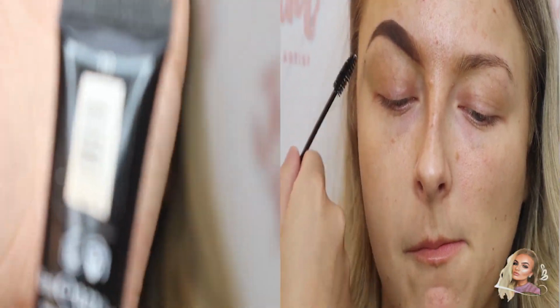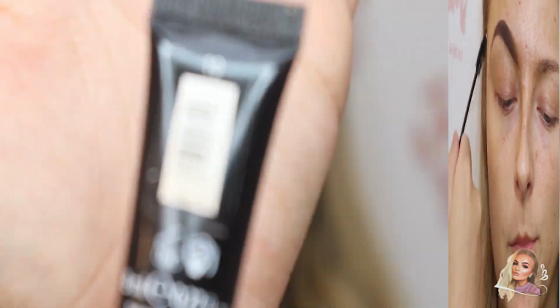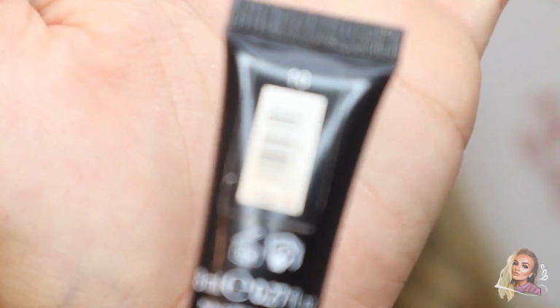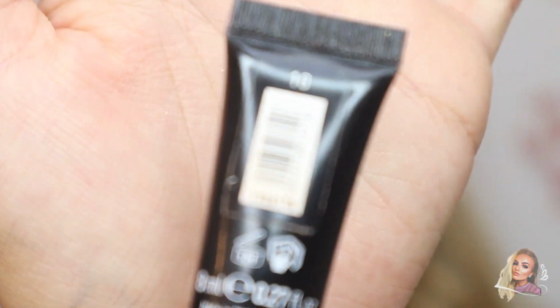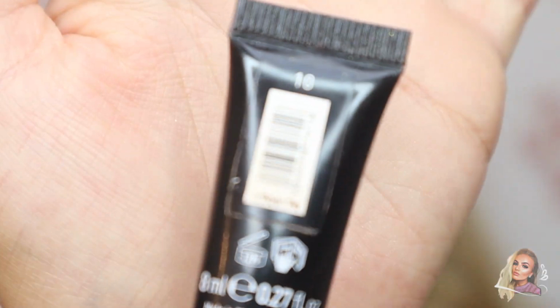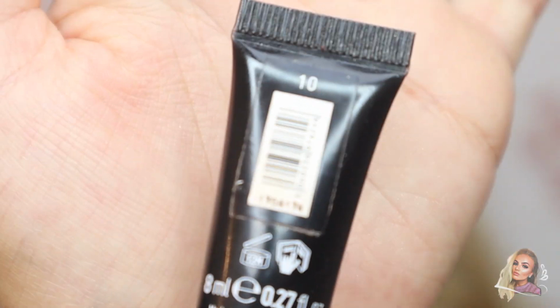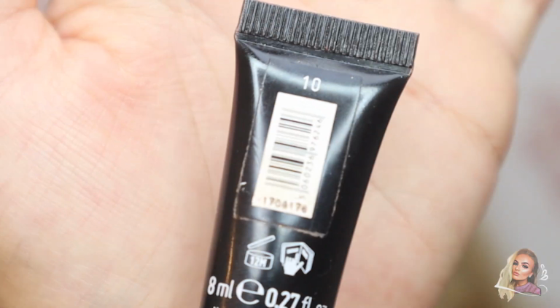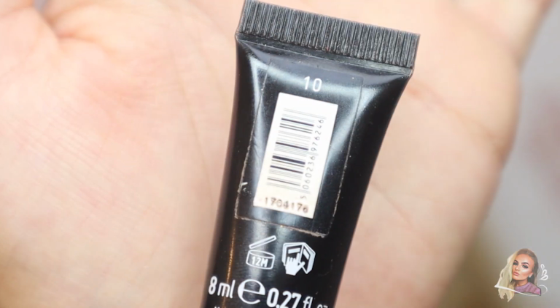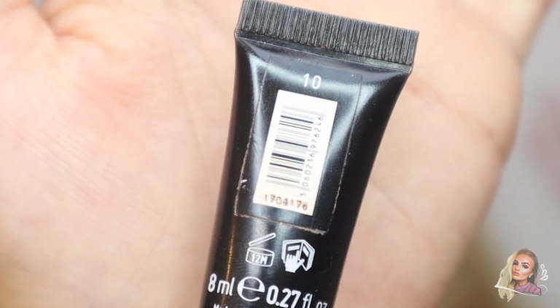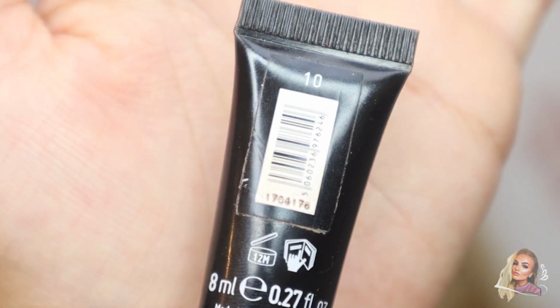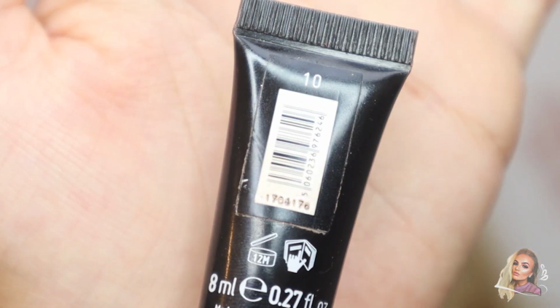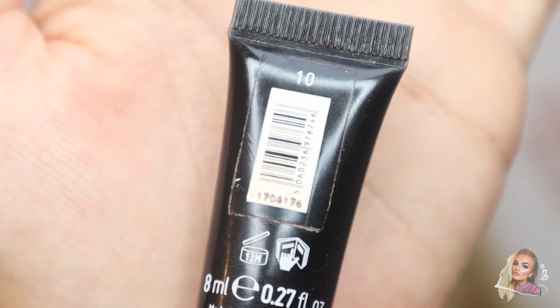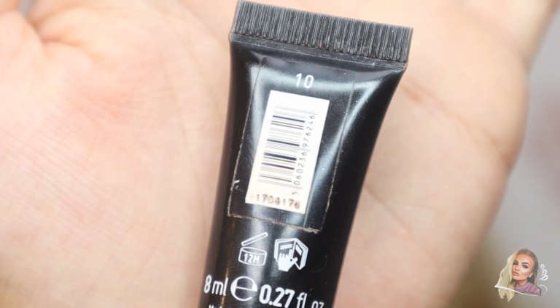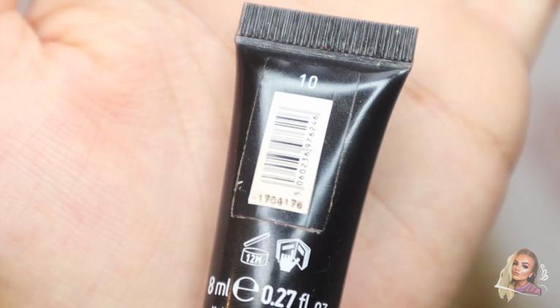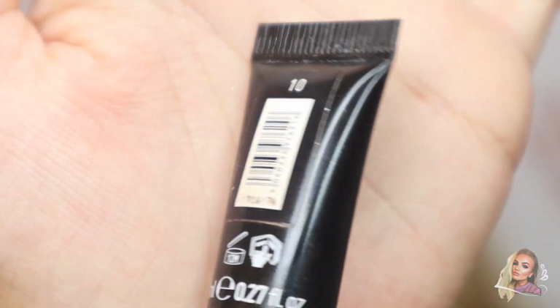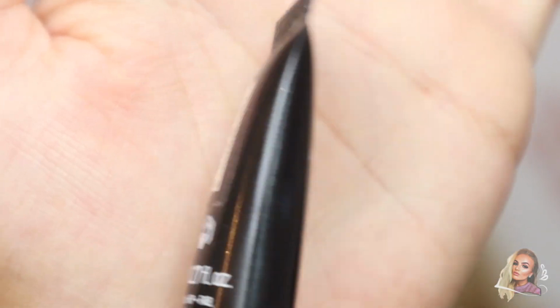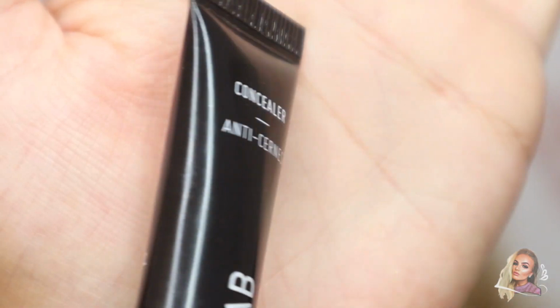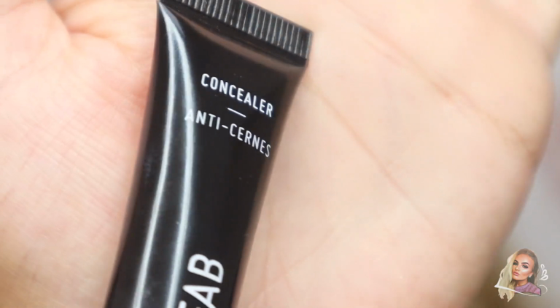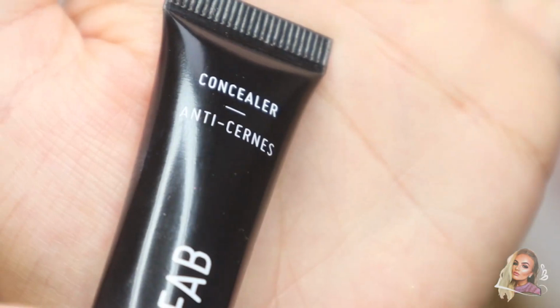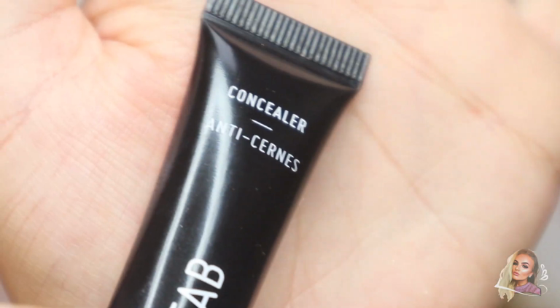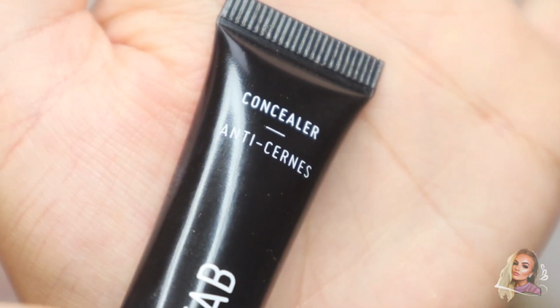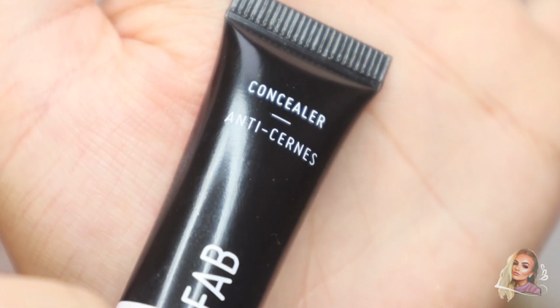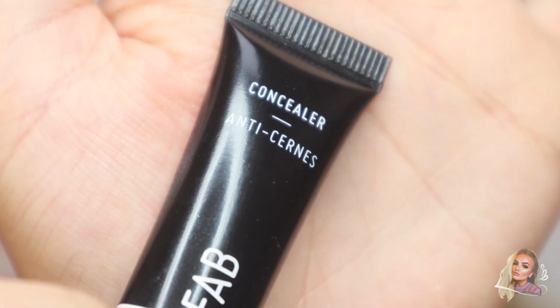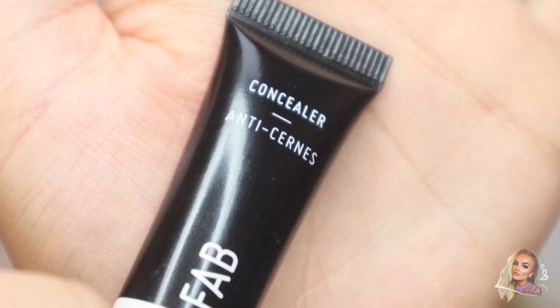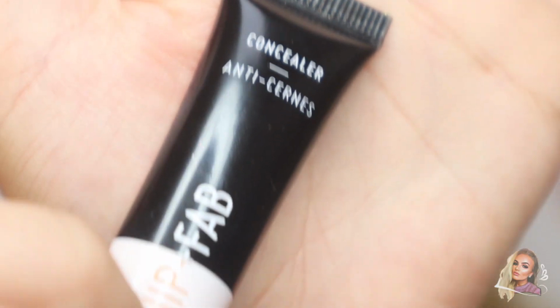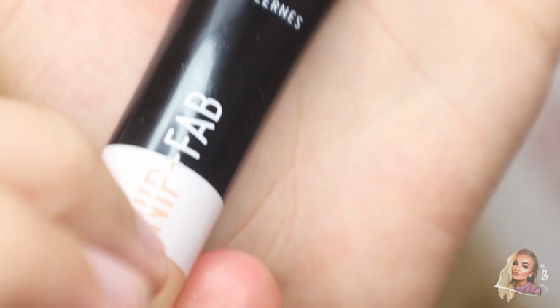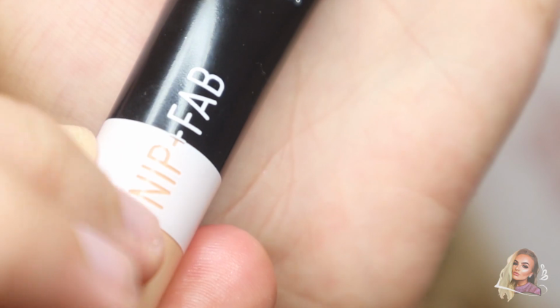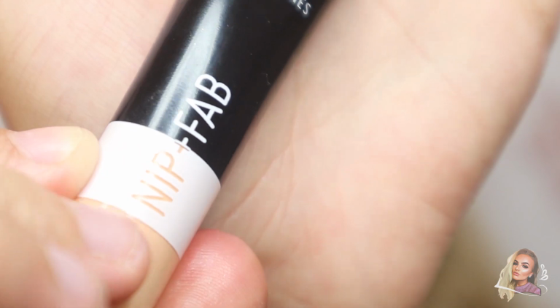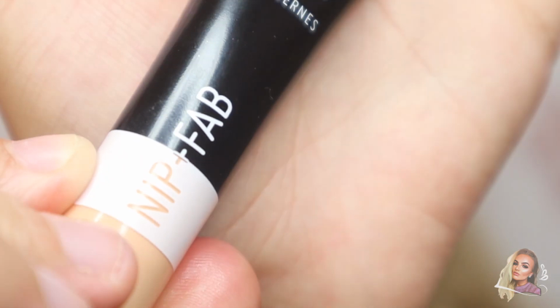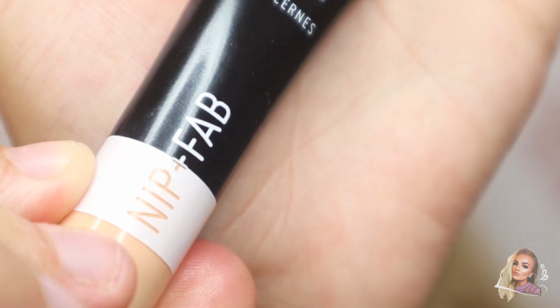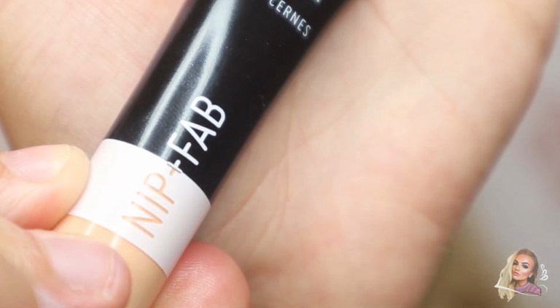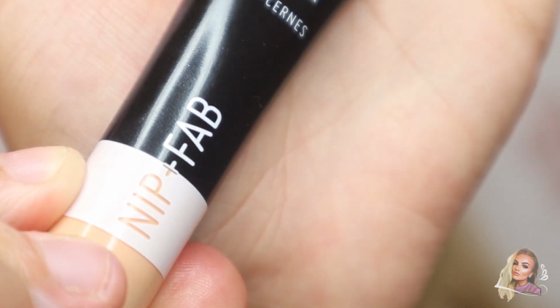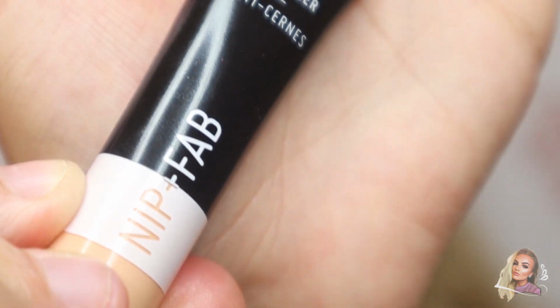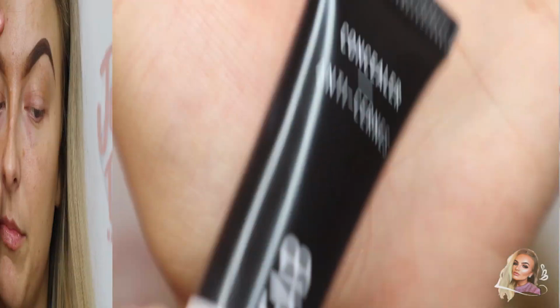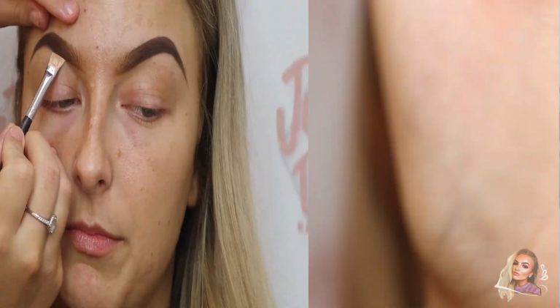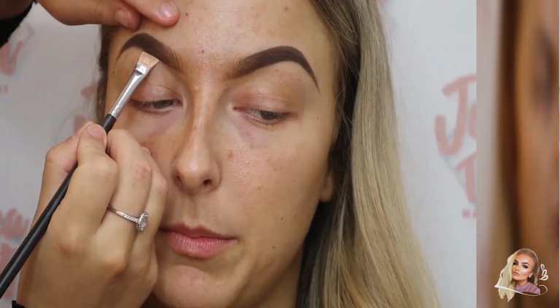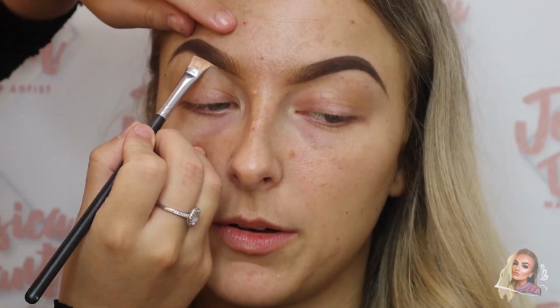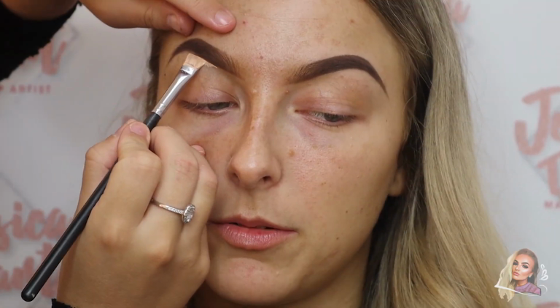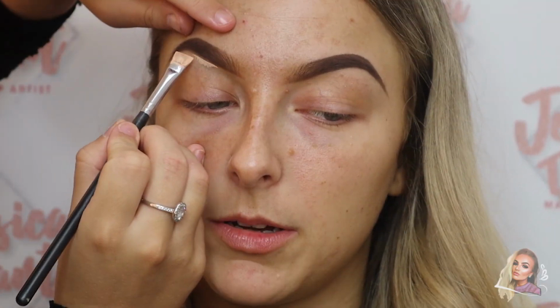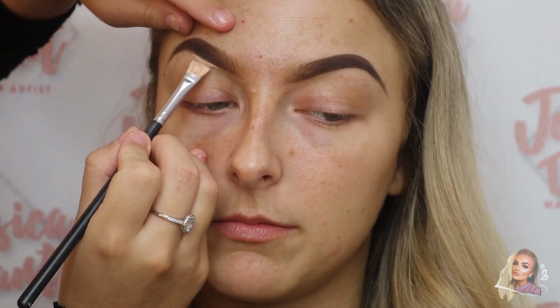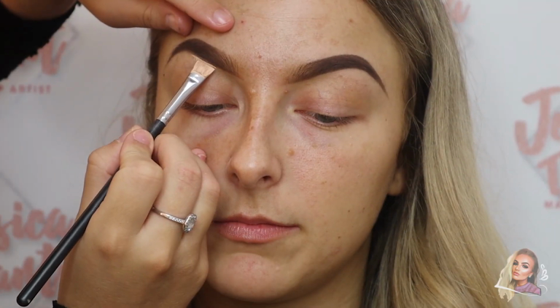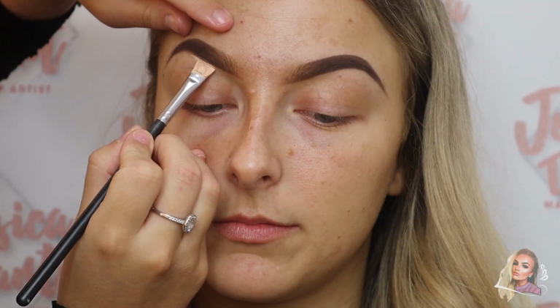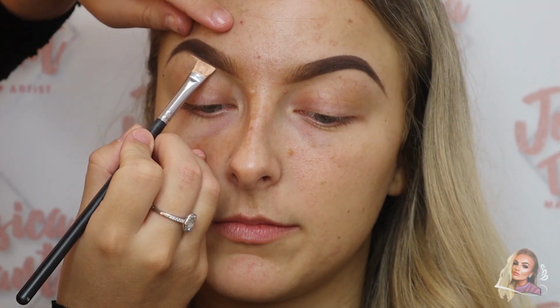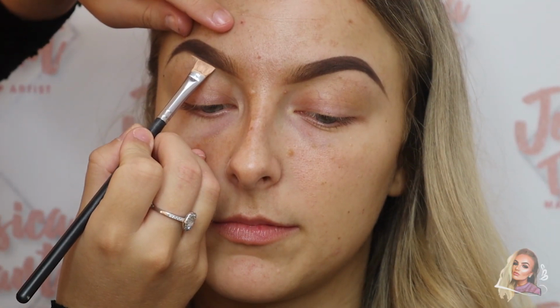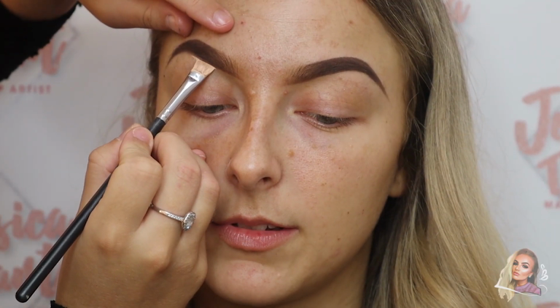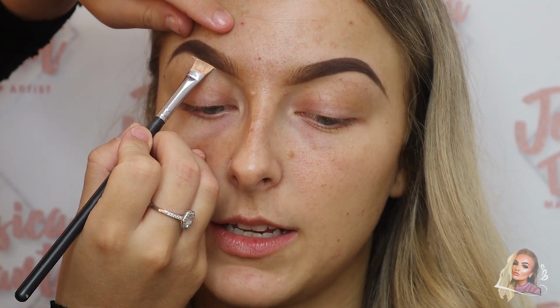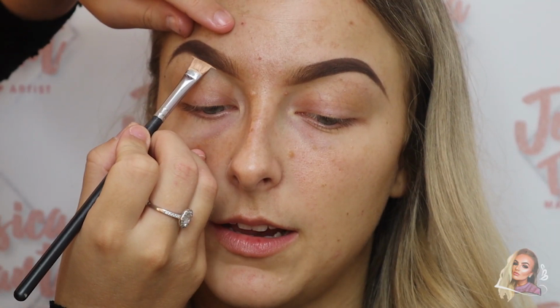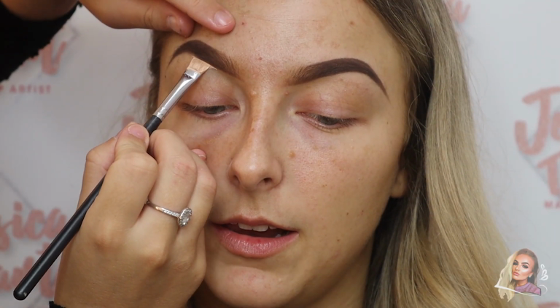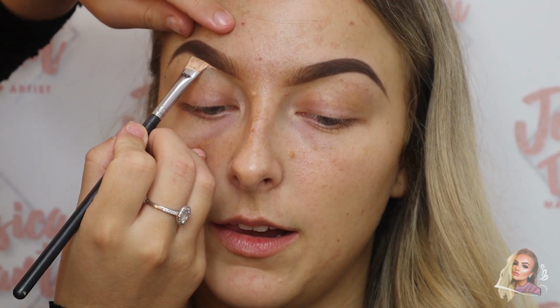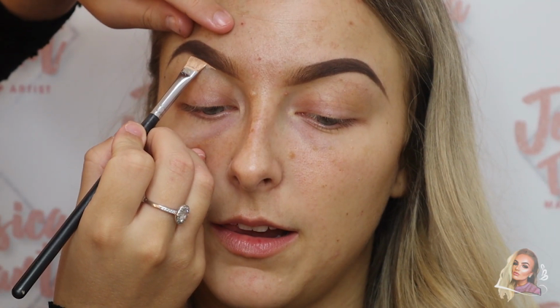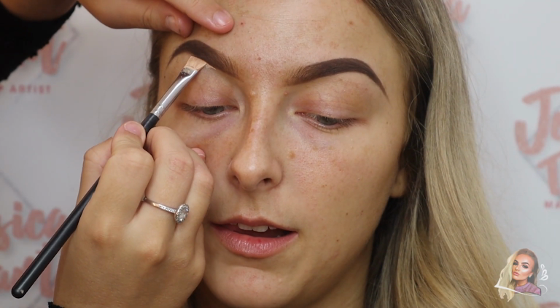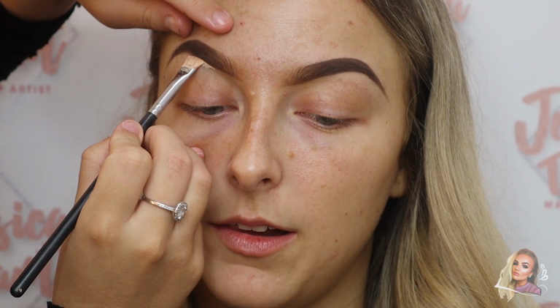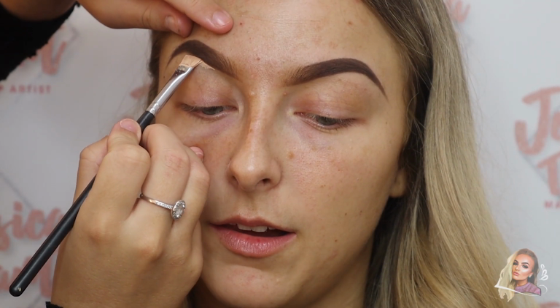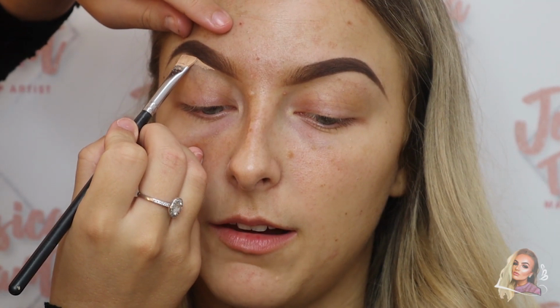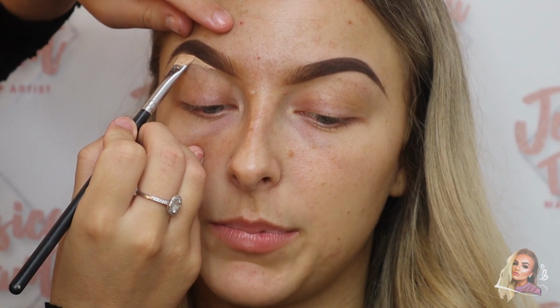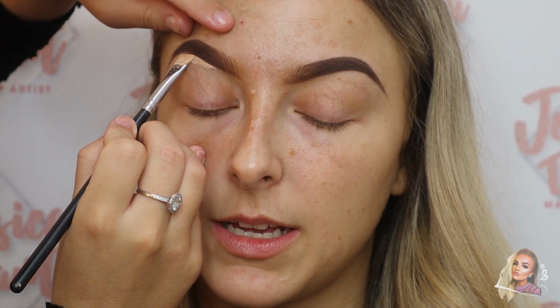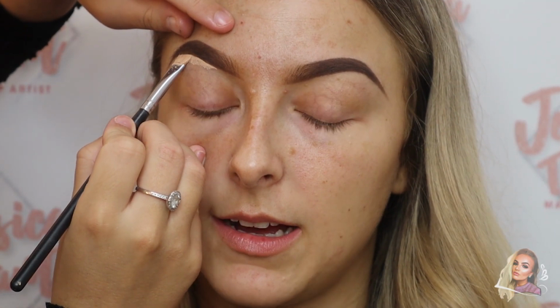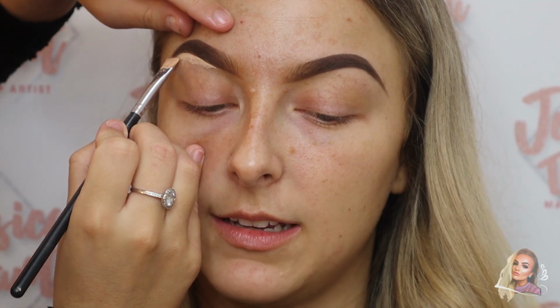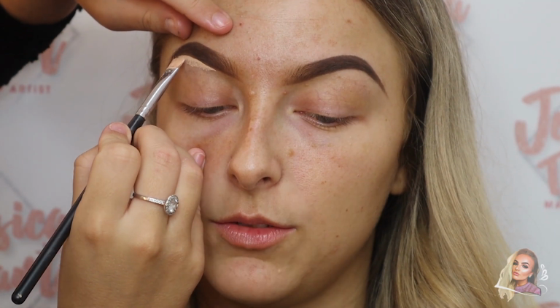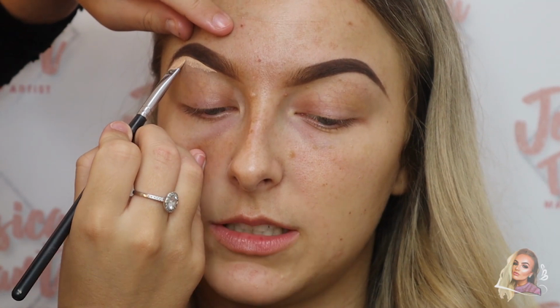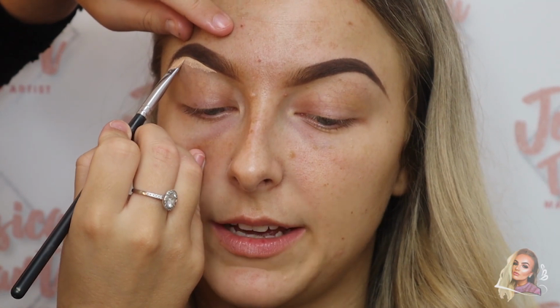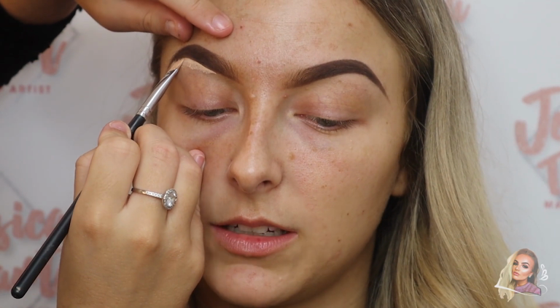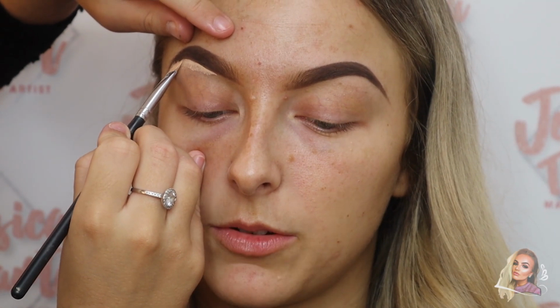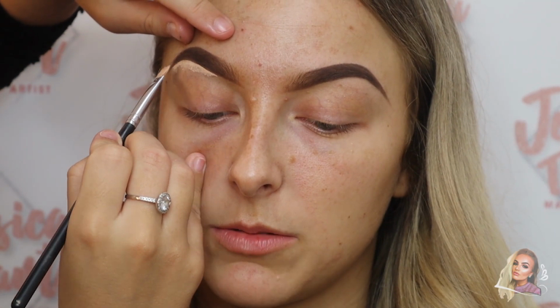Now I'm going over with the Nip and Fab concealer in the shade 10 - shout out to KJ for this part - and I'm going to be defining underneath the eyebrow.